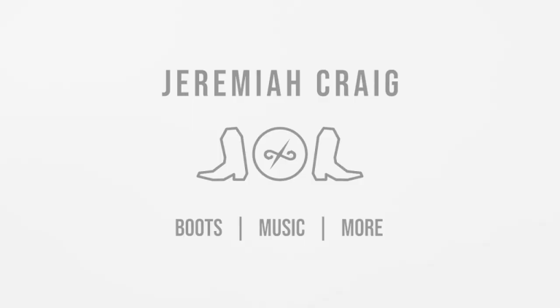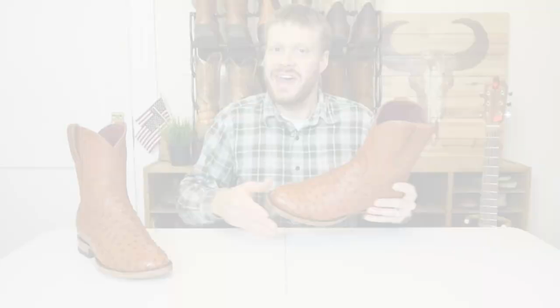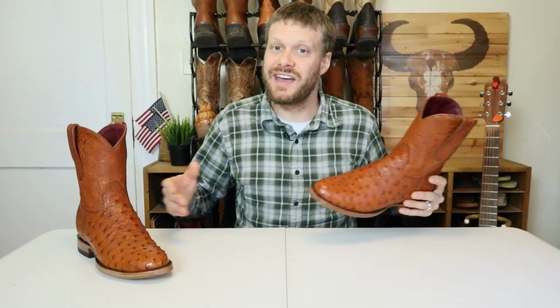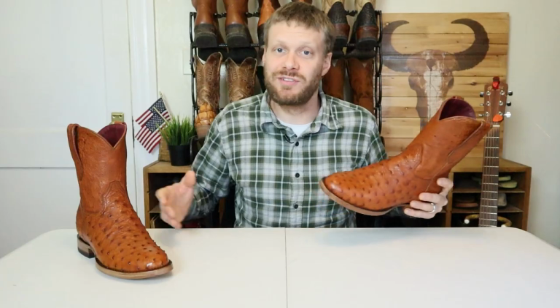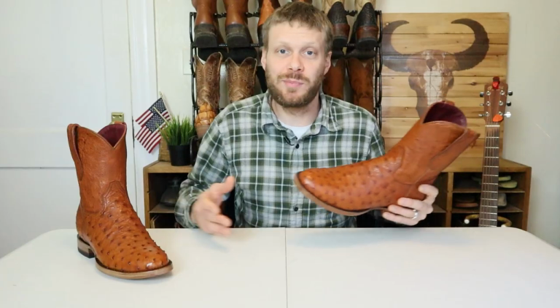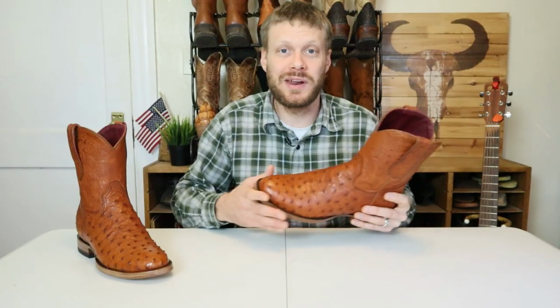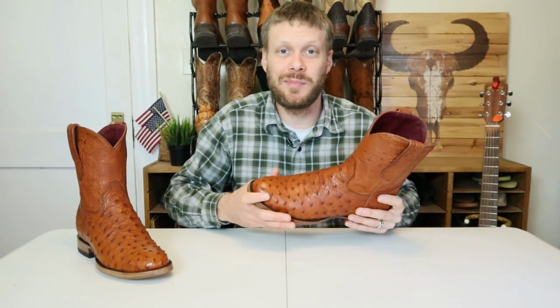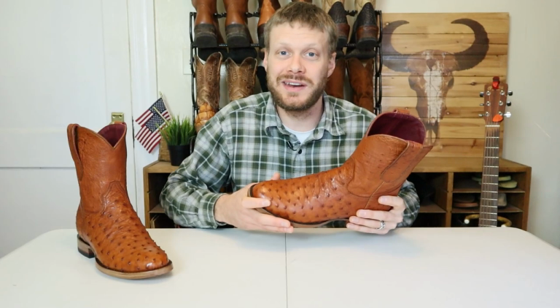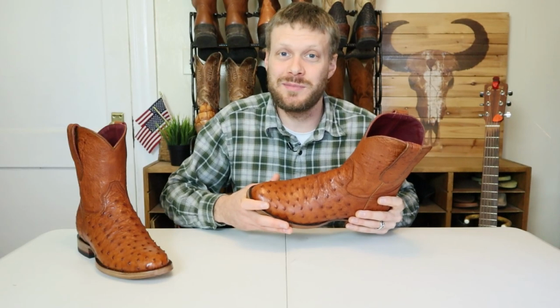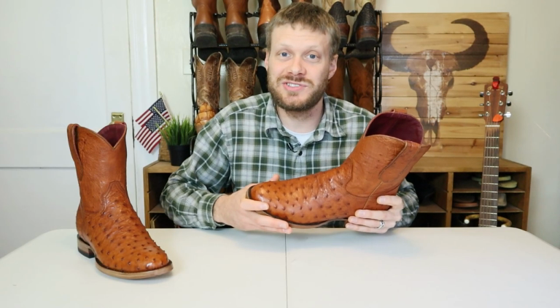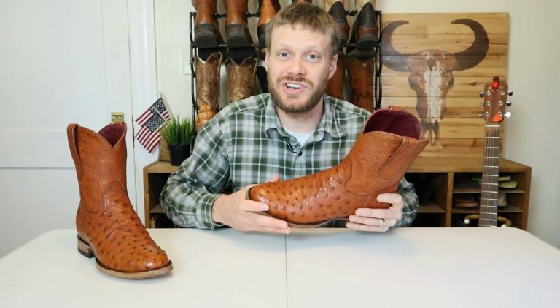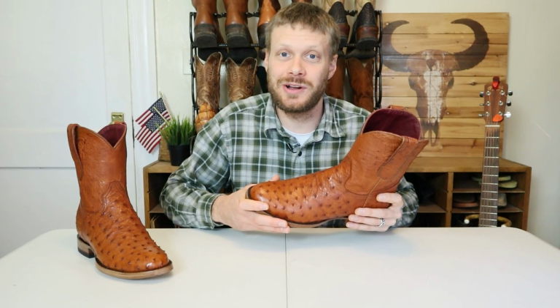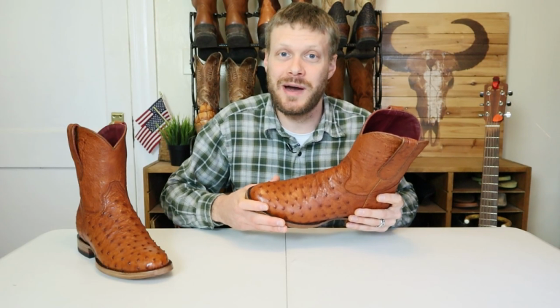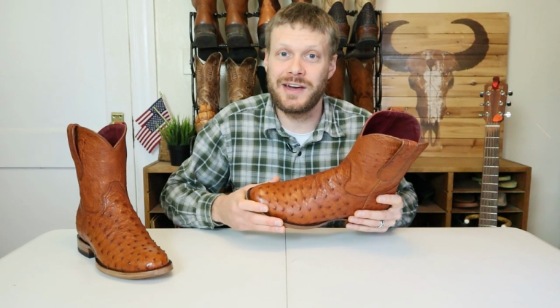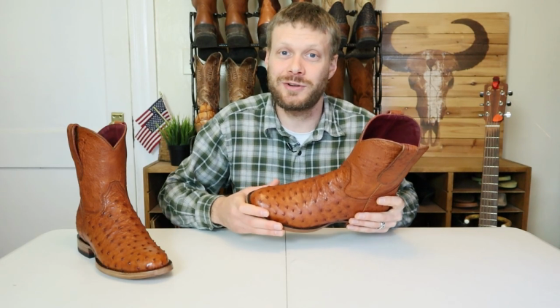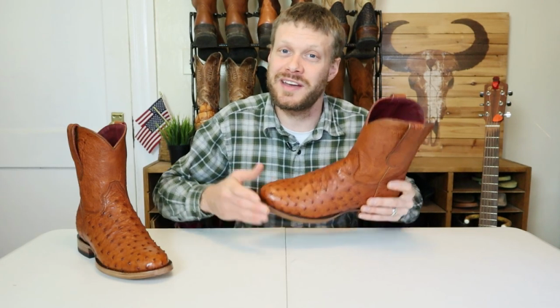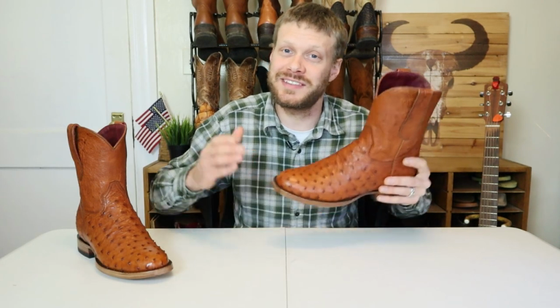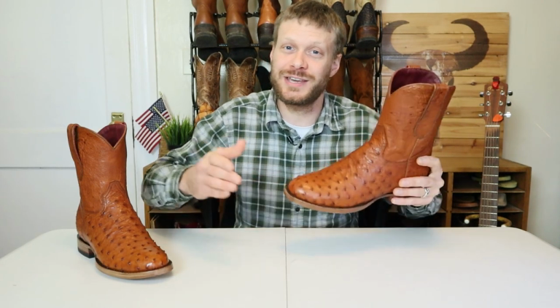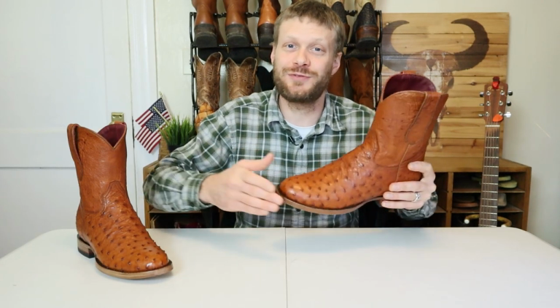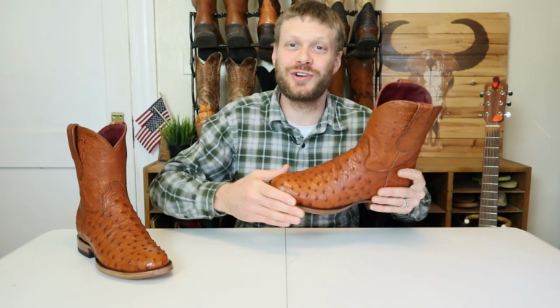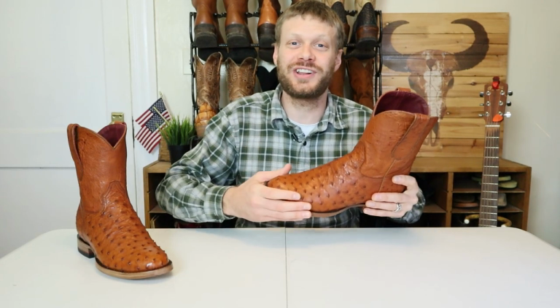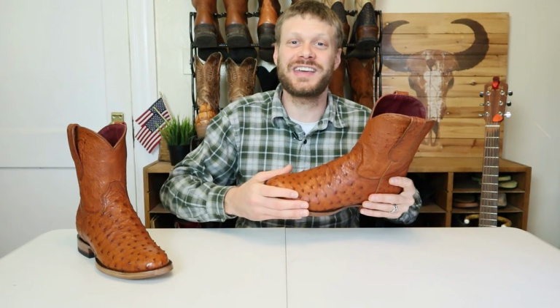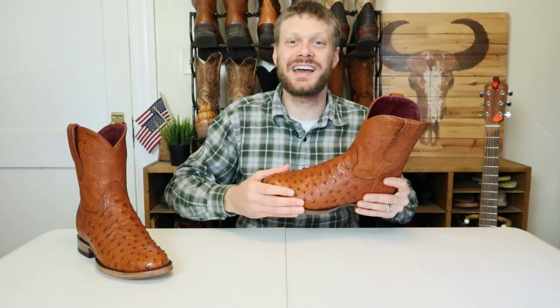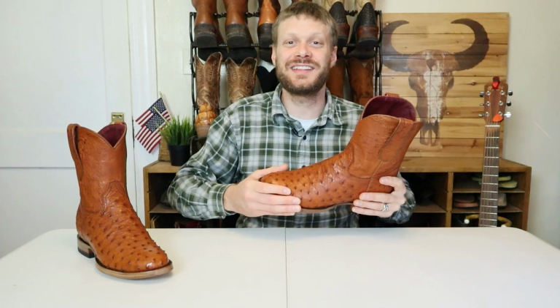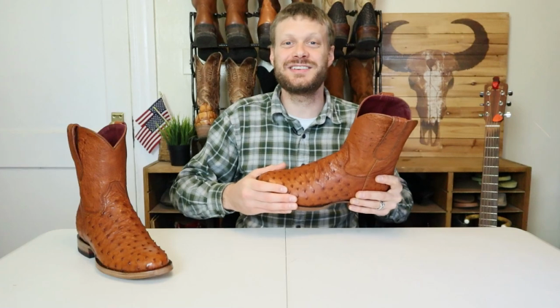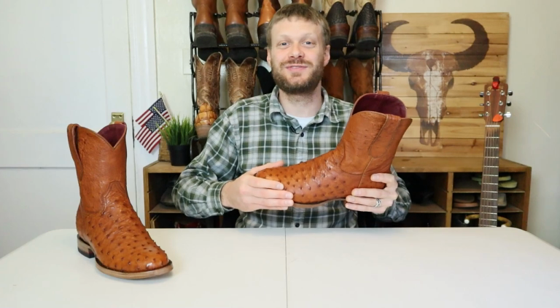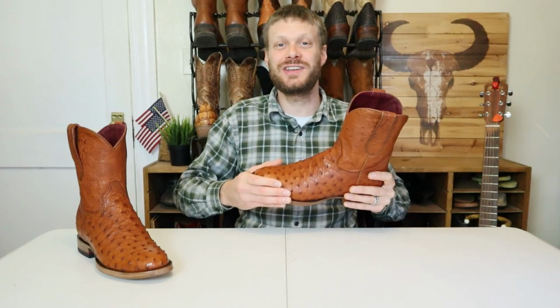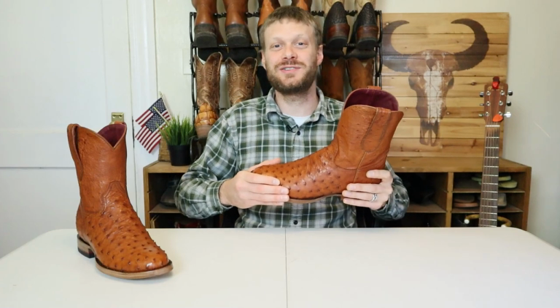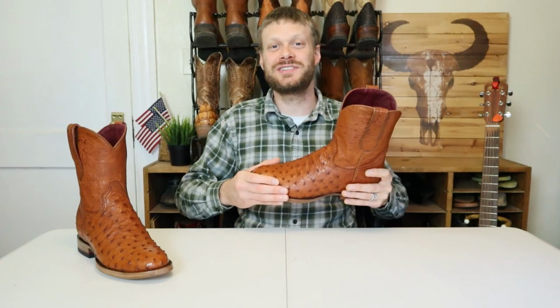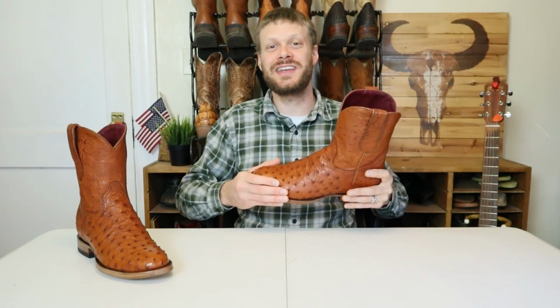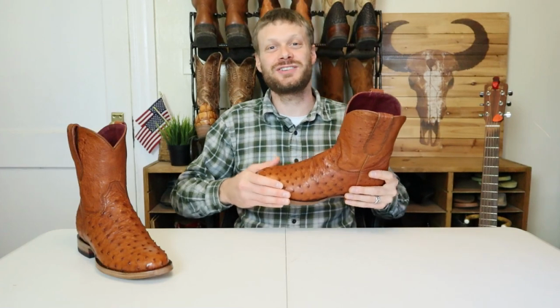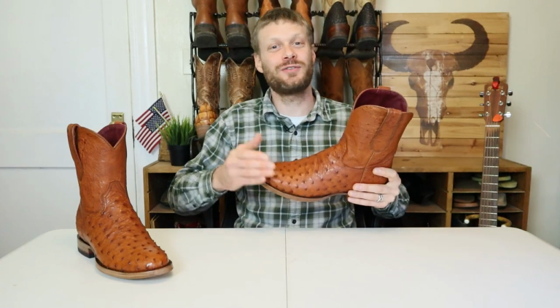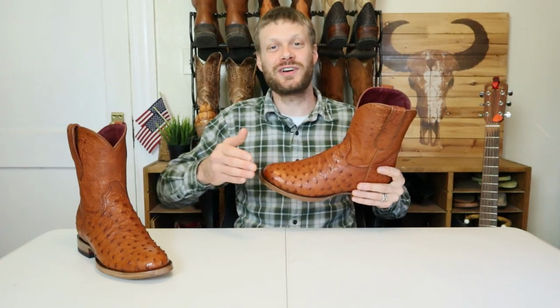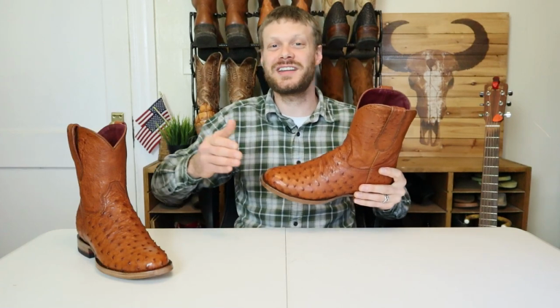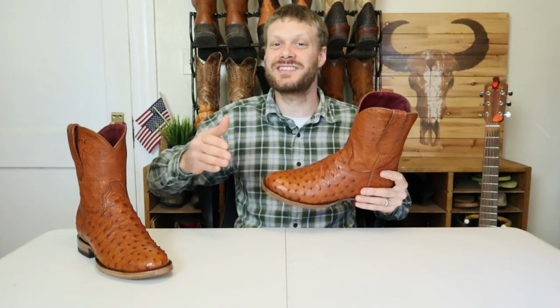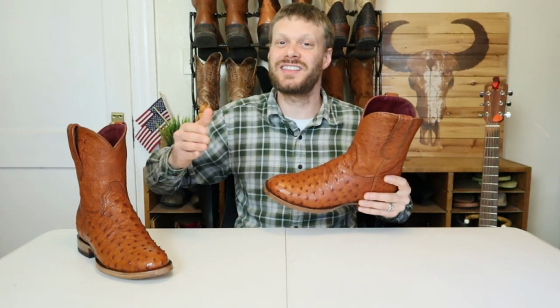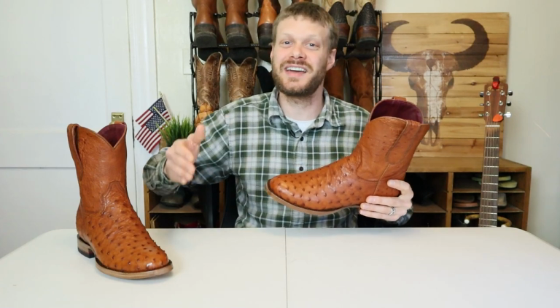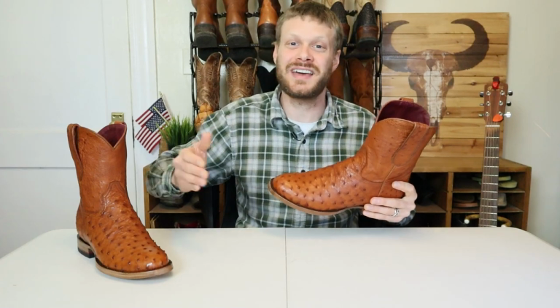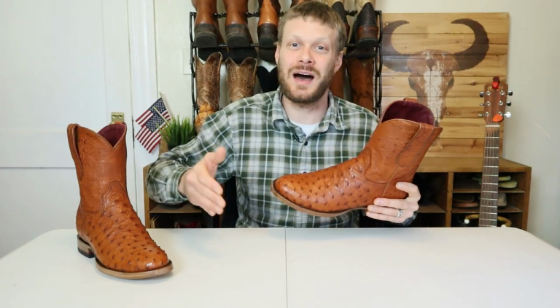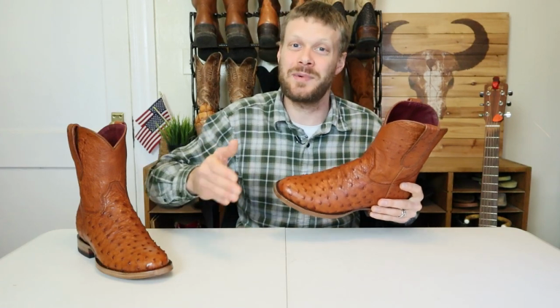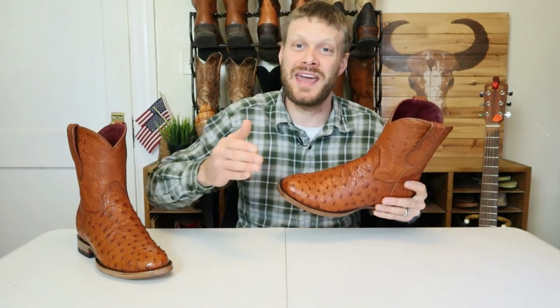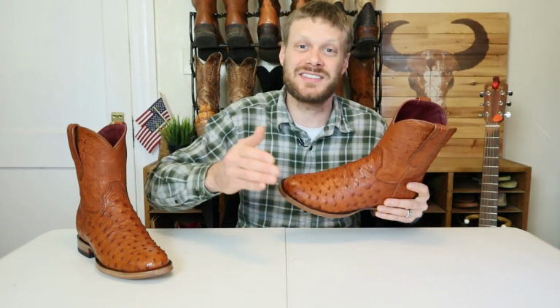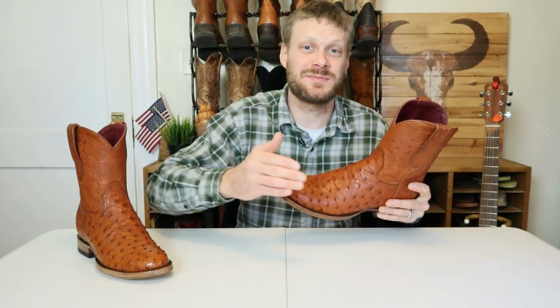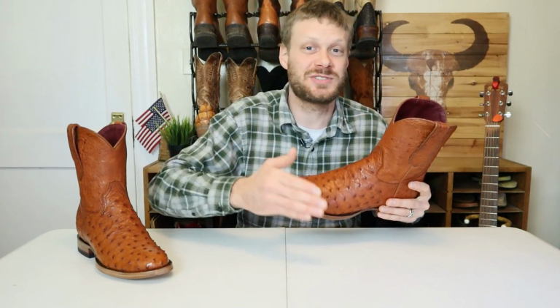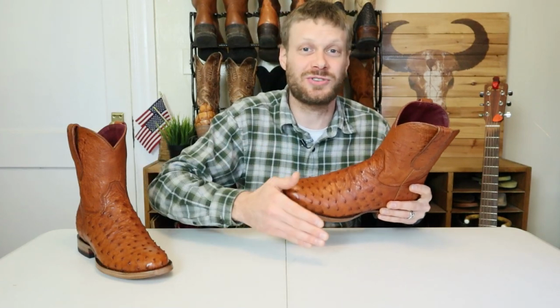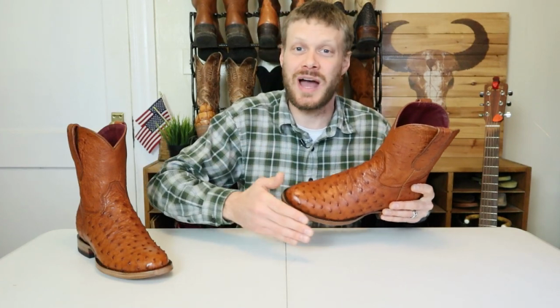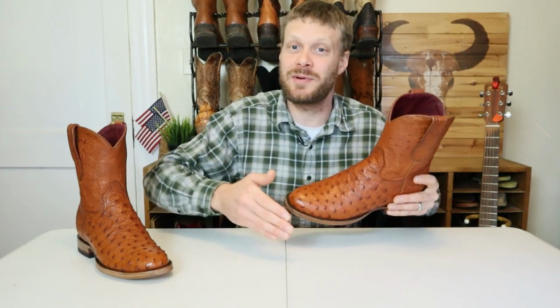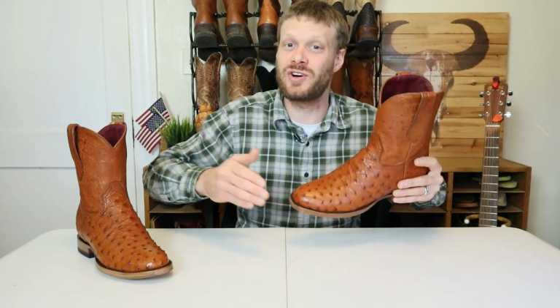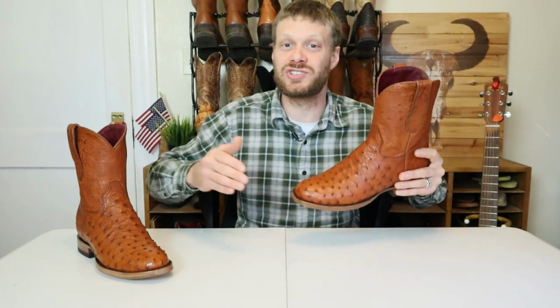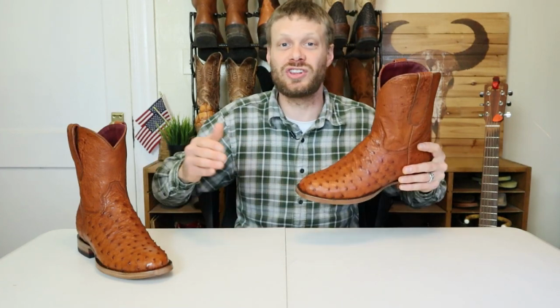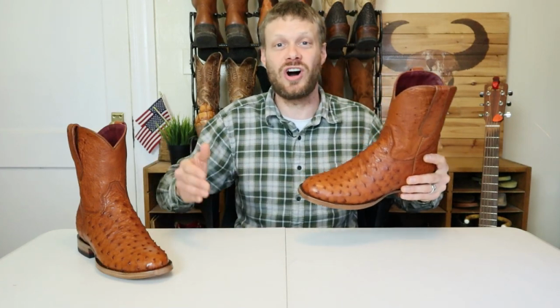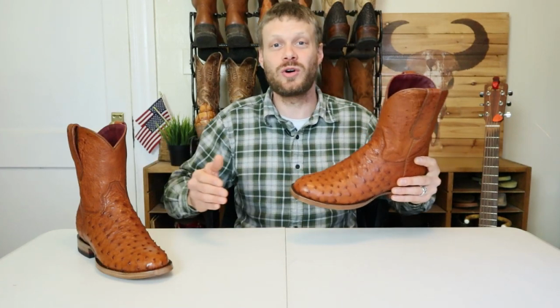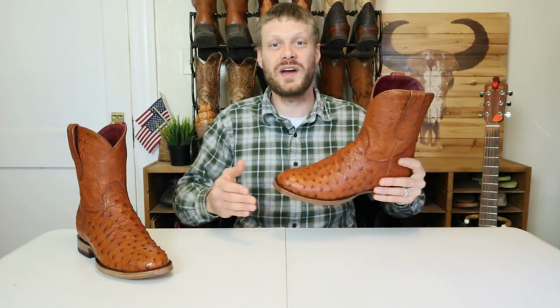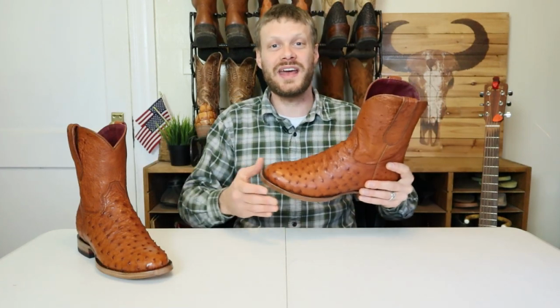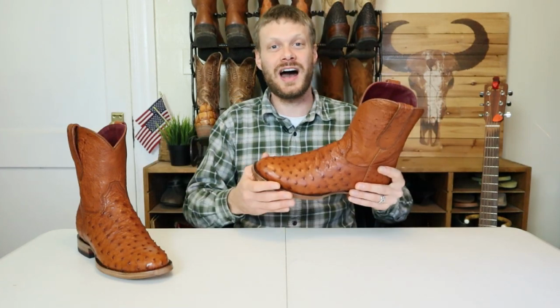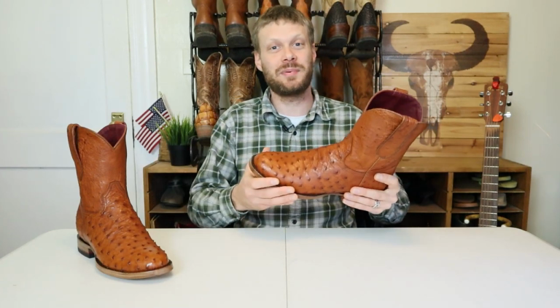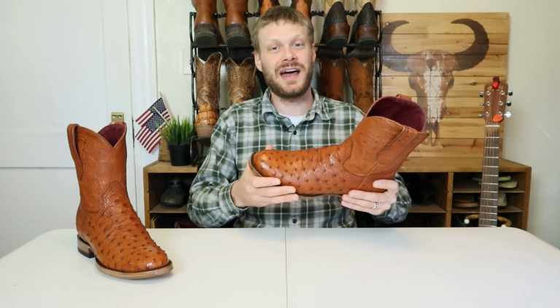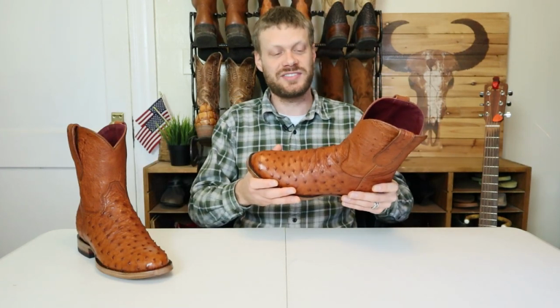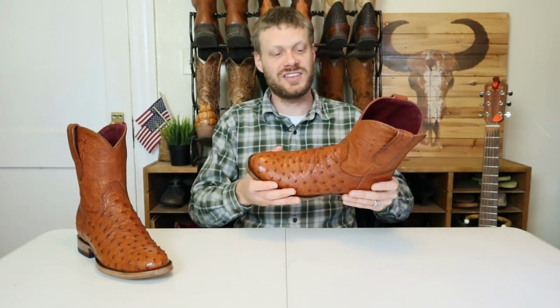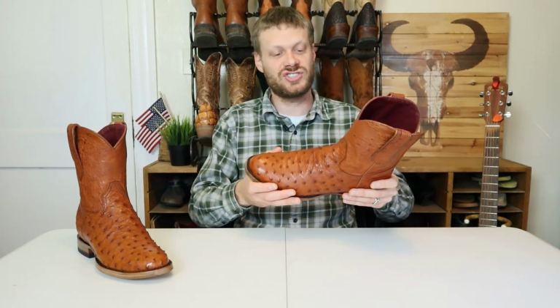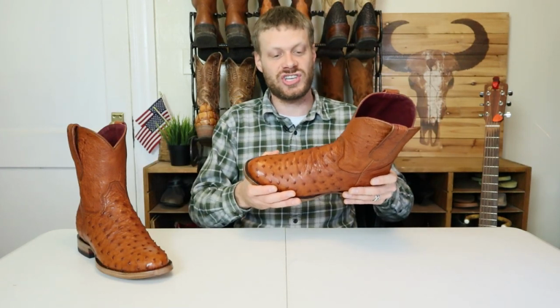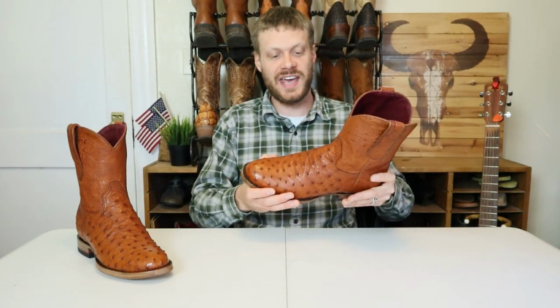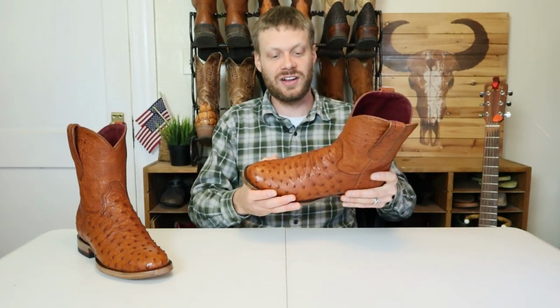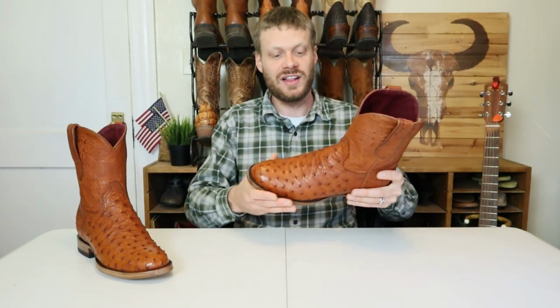Hey everybody, my name is Jeremiah Craig. Thank you for clicking on this video today. Don't forget to like, comment, and subscribe — it goes a long way to helping out this channel.